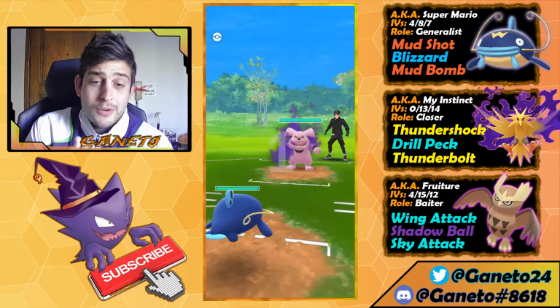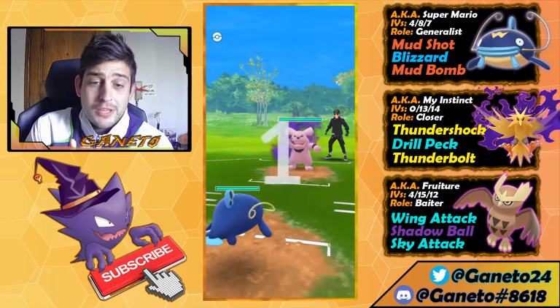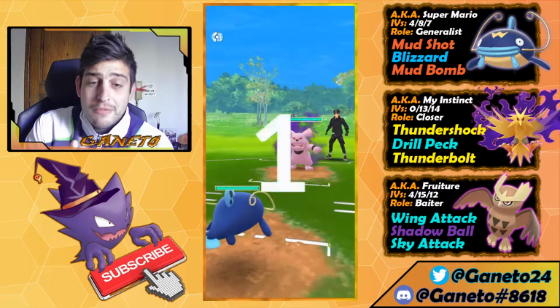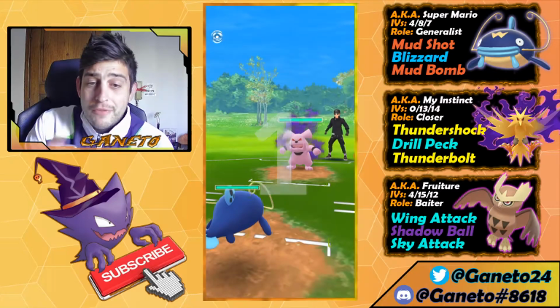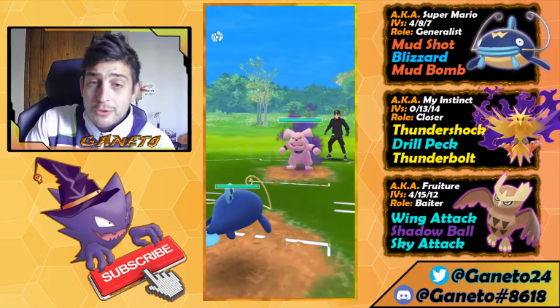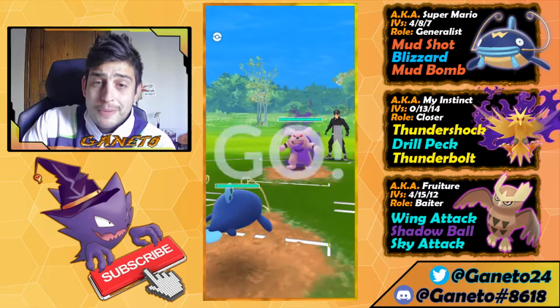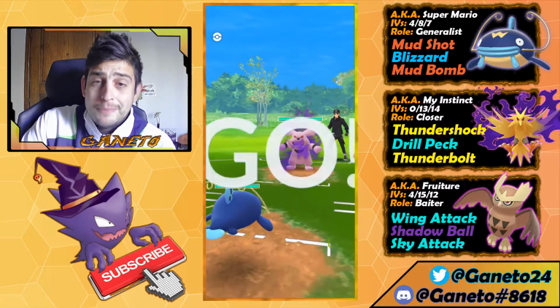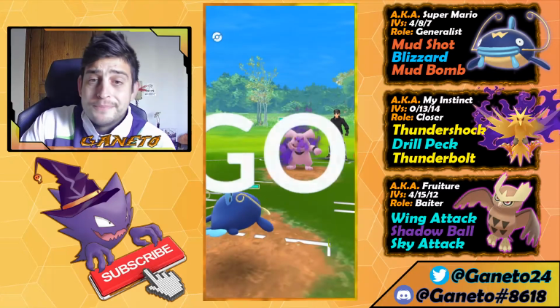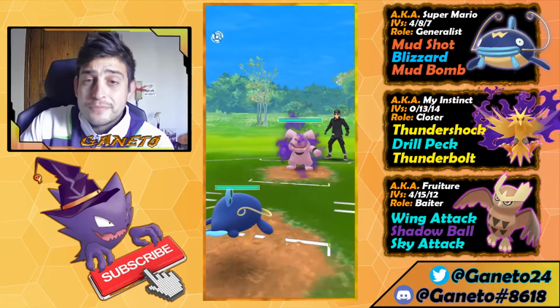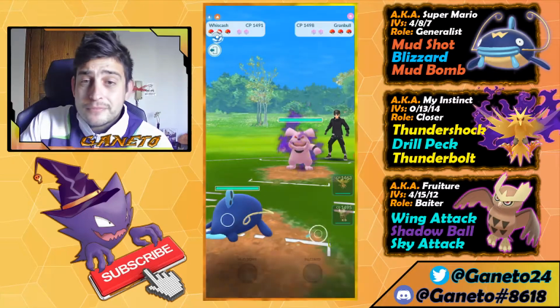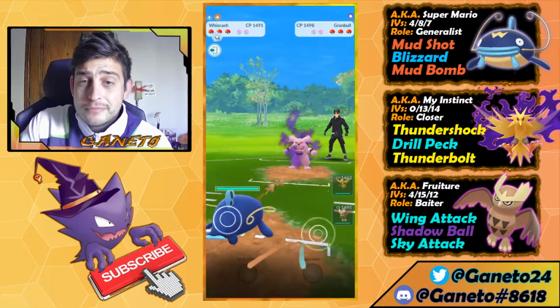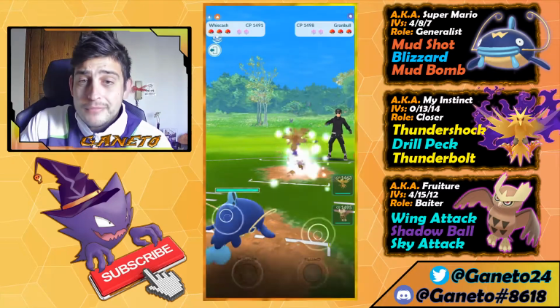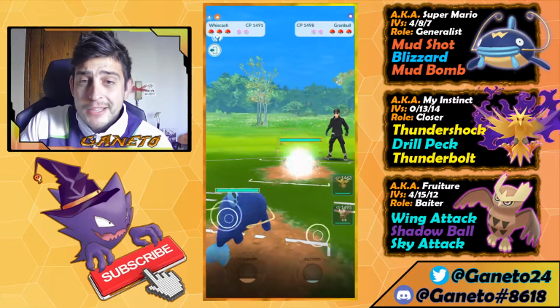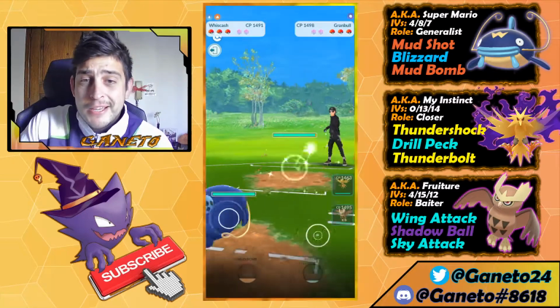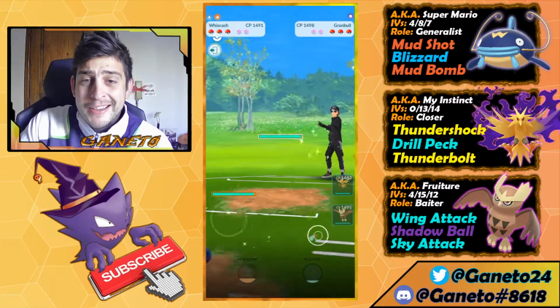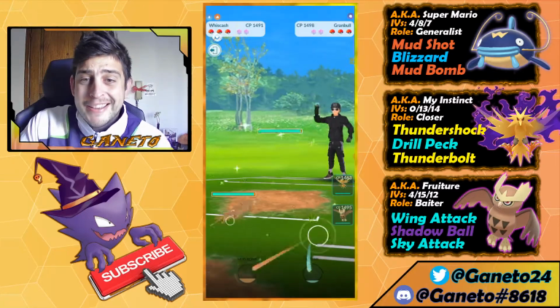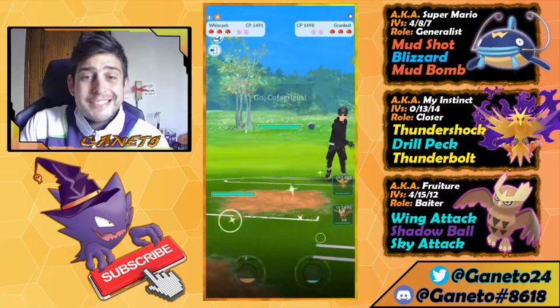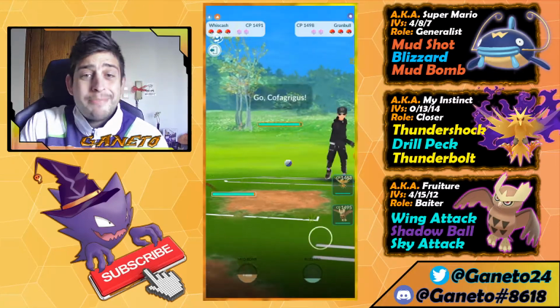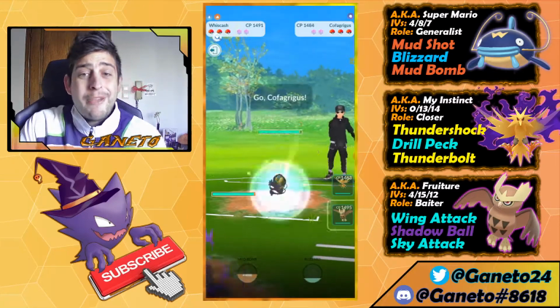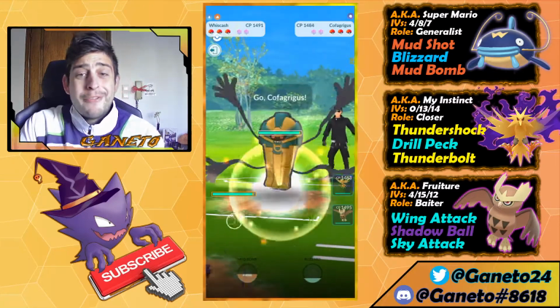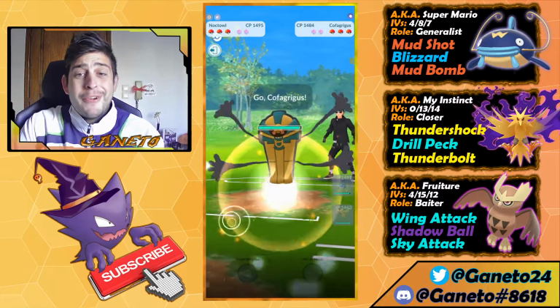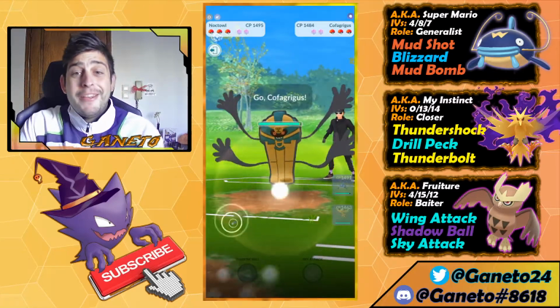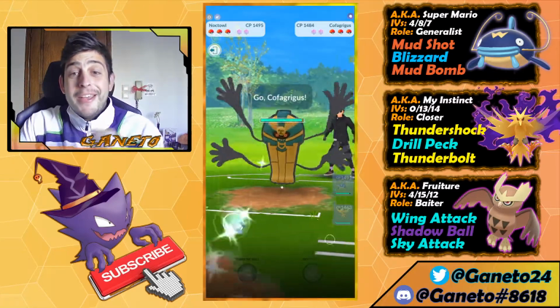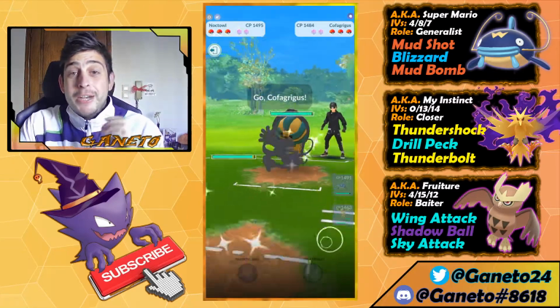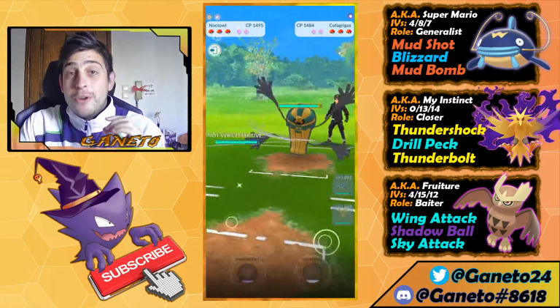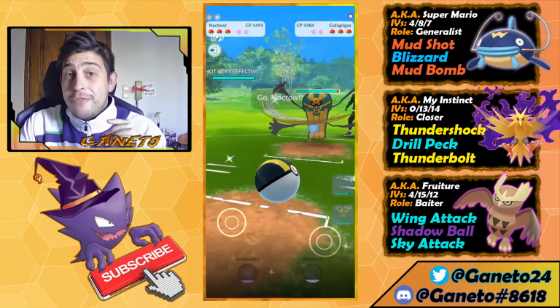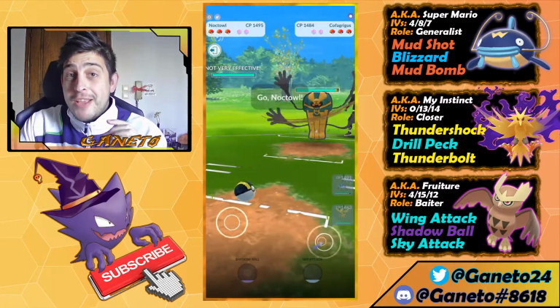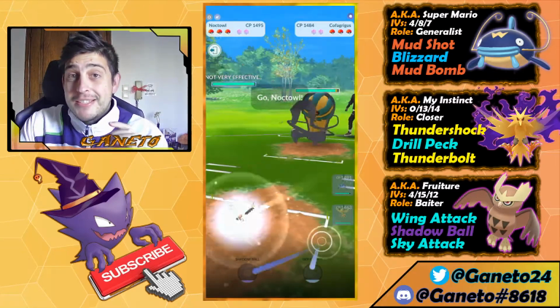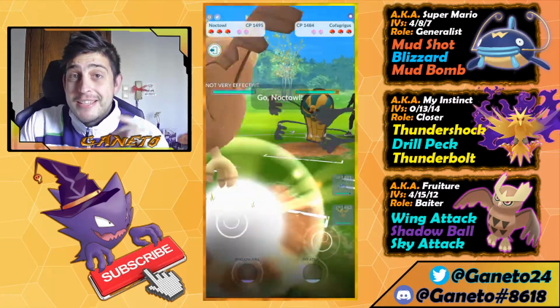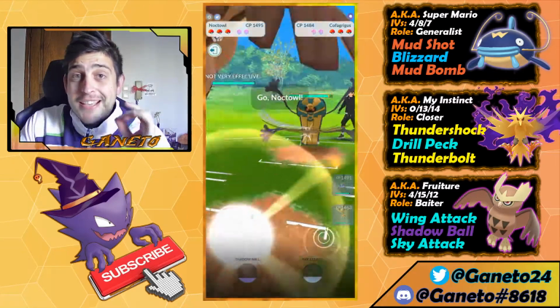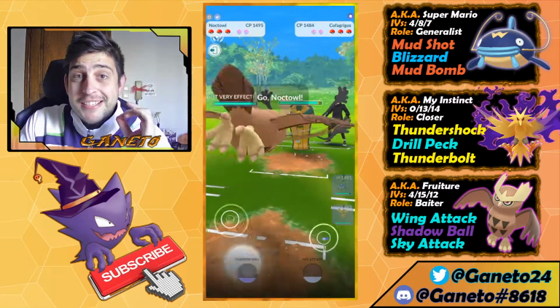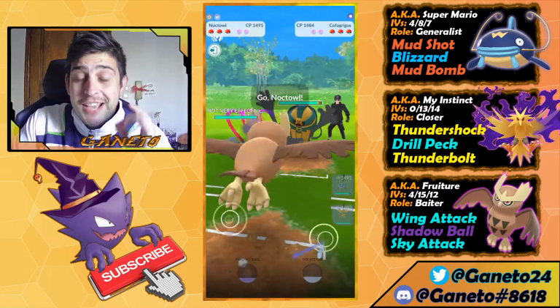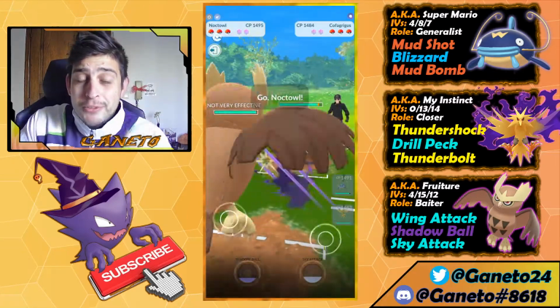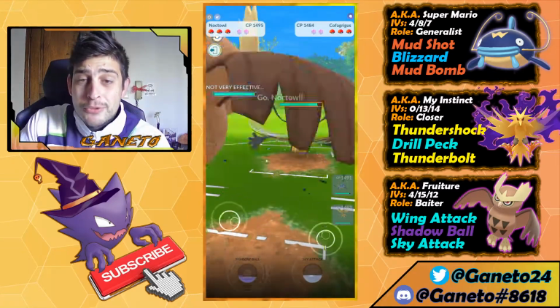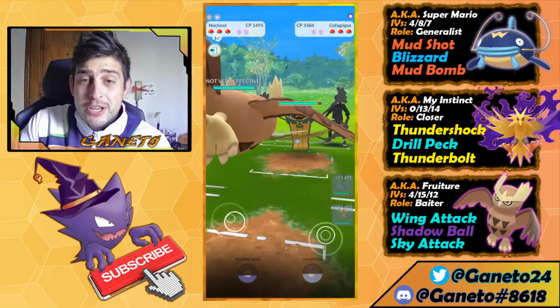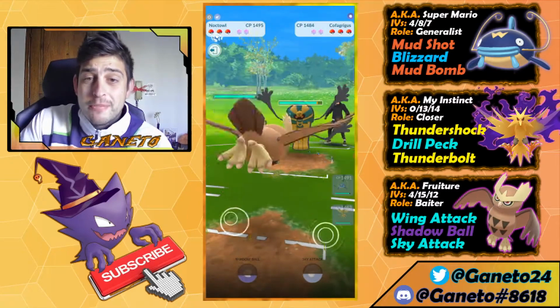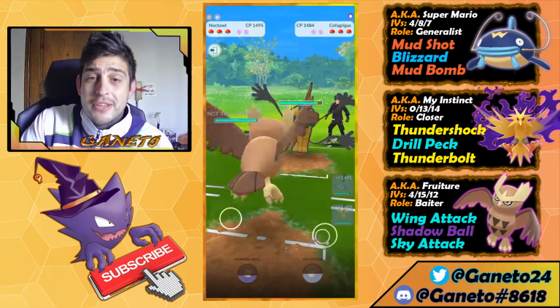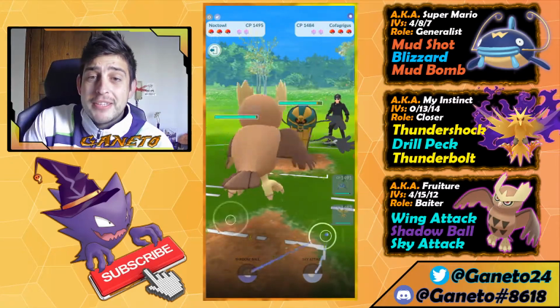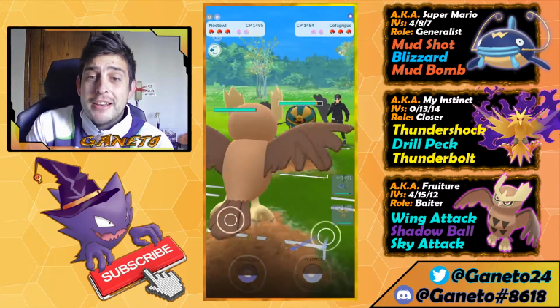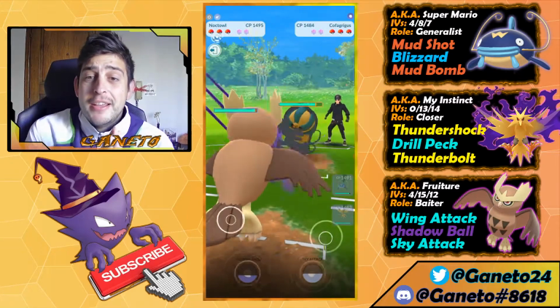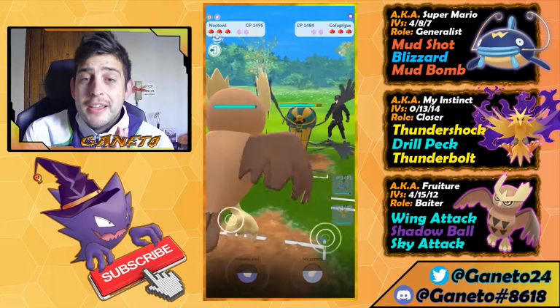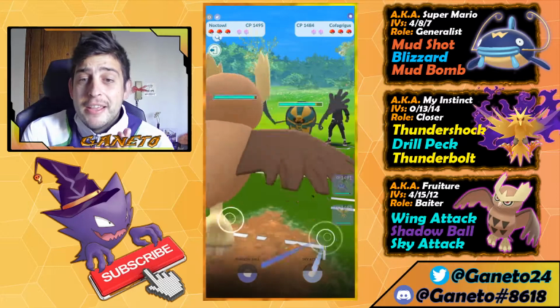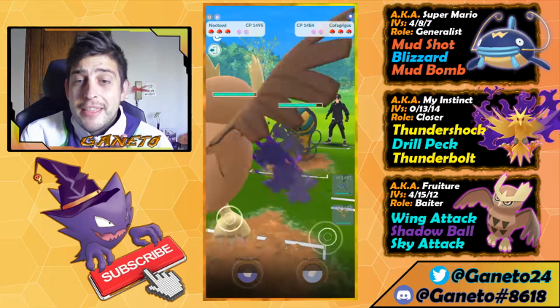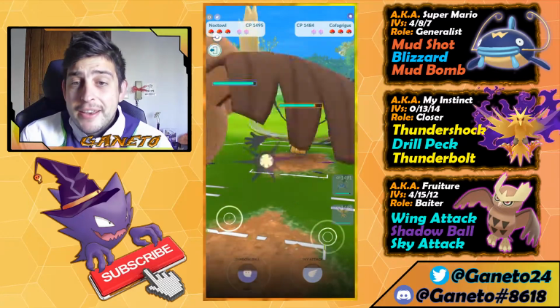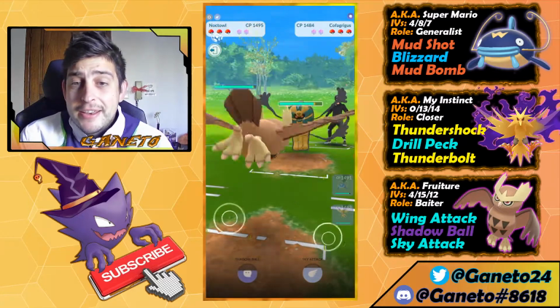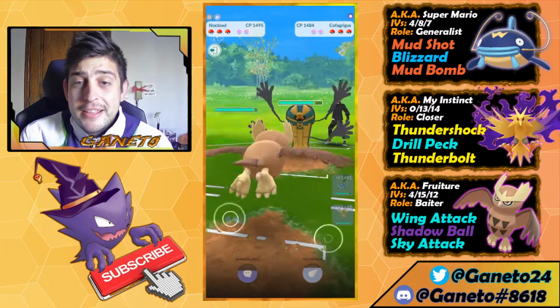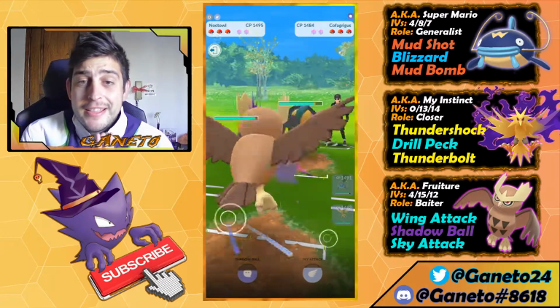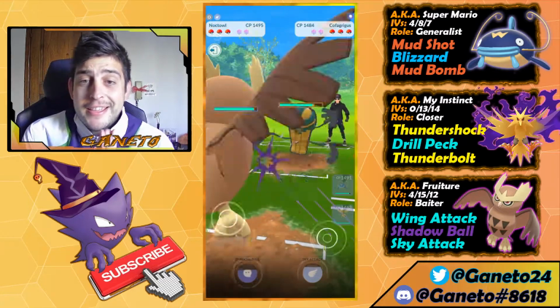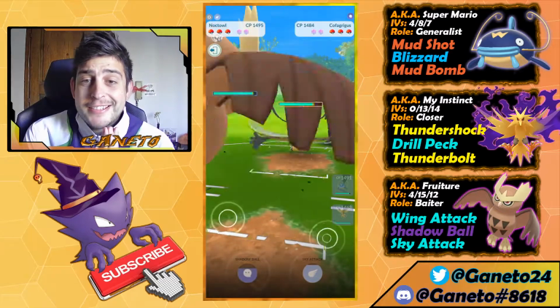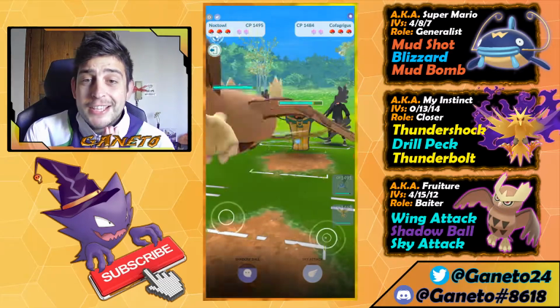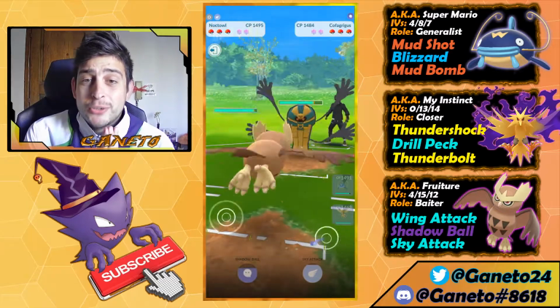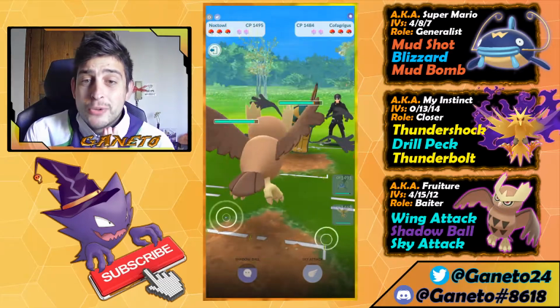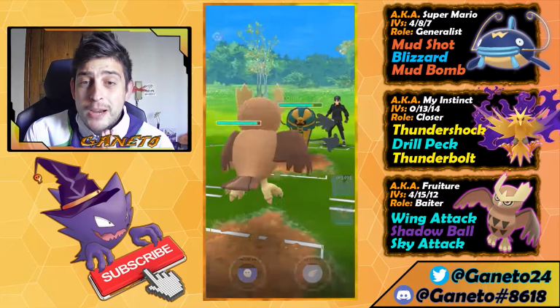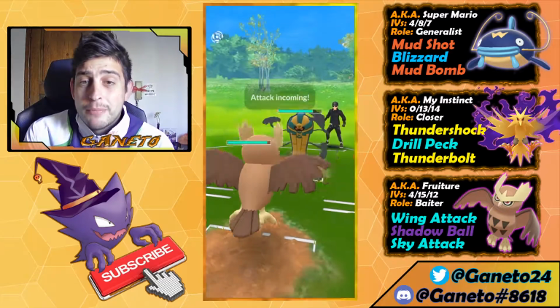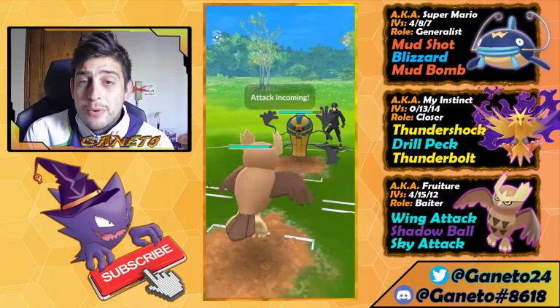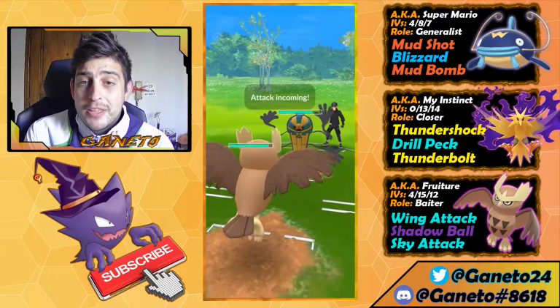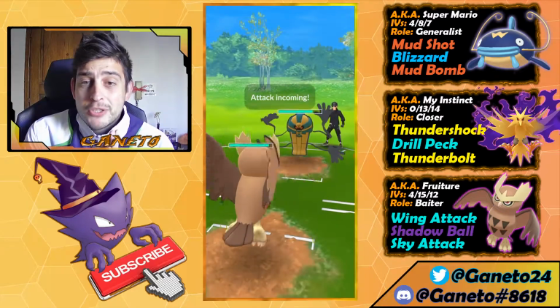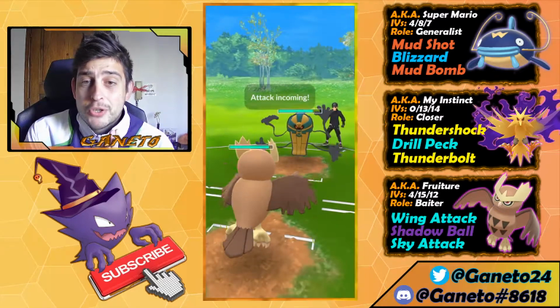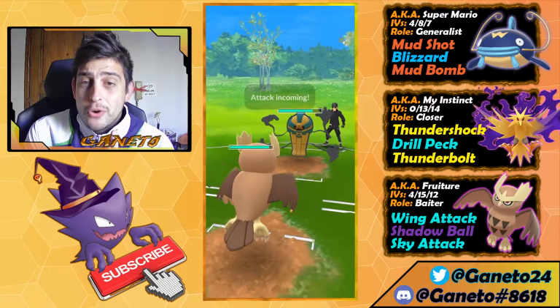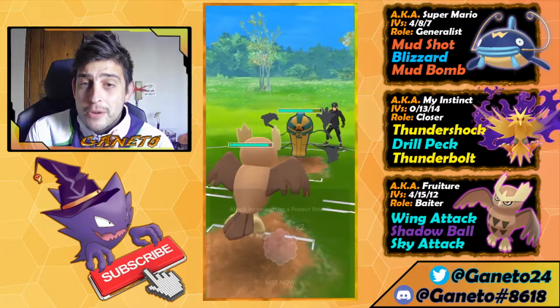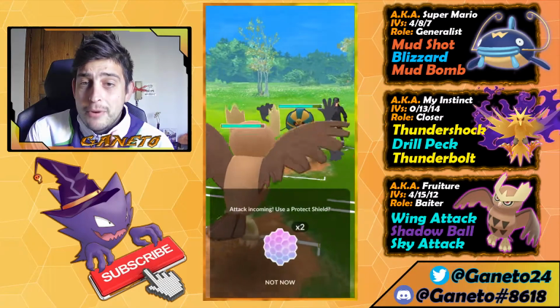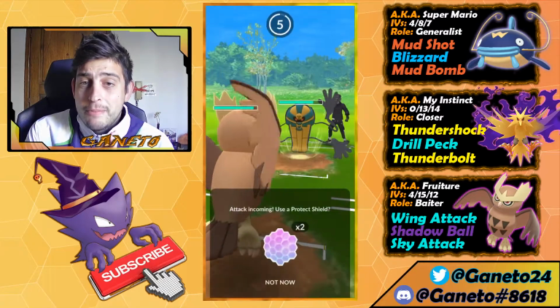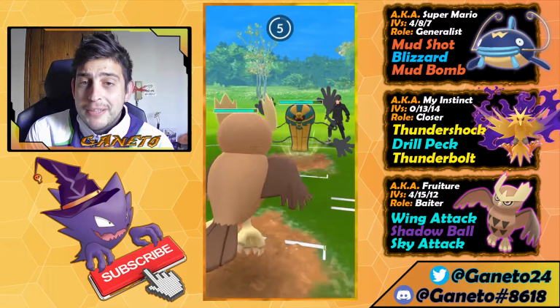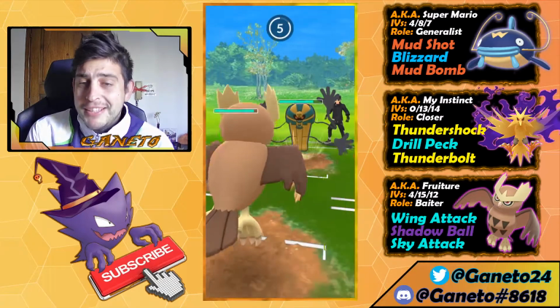Wonderful news for my Blizzard with no shields up — Whiscash can just obliterate any Grass type out there. They have no chance, and with Magcargo out we're just gonna take the victory.